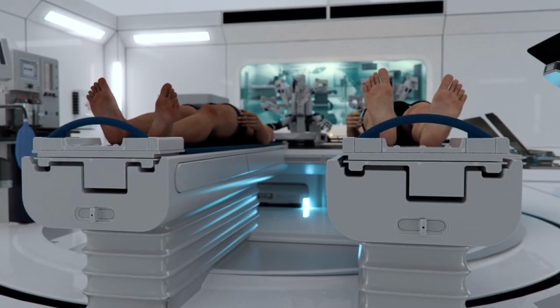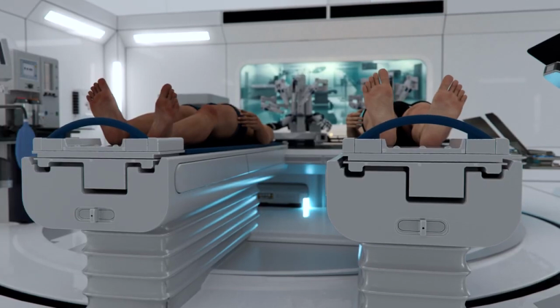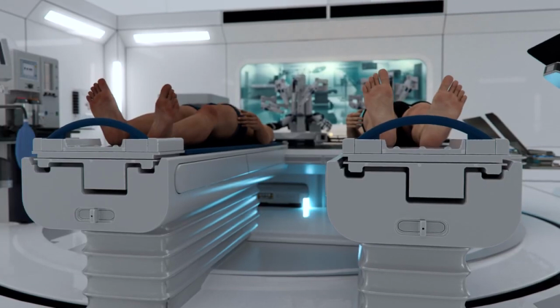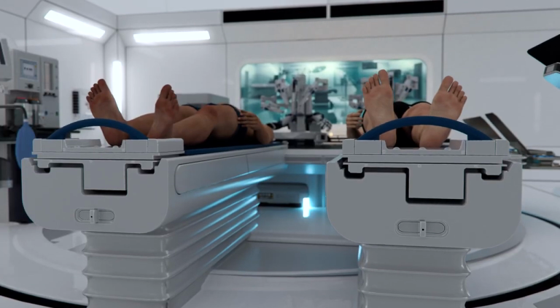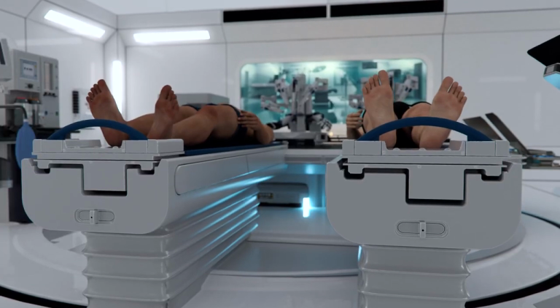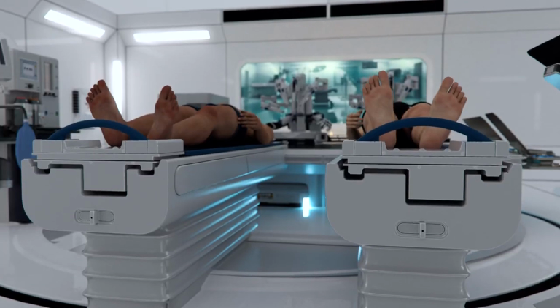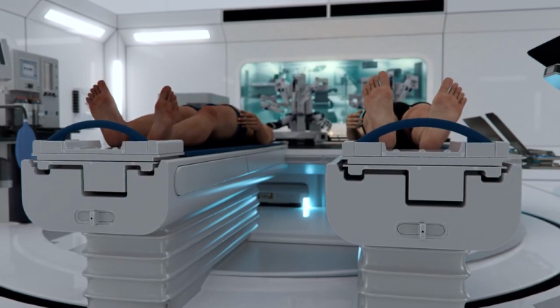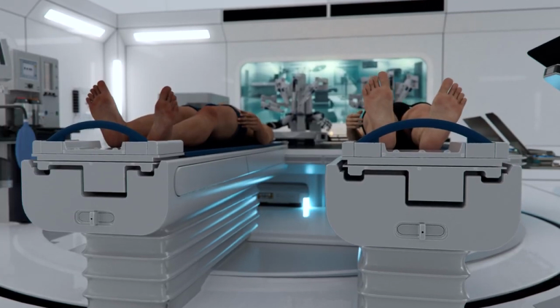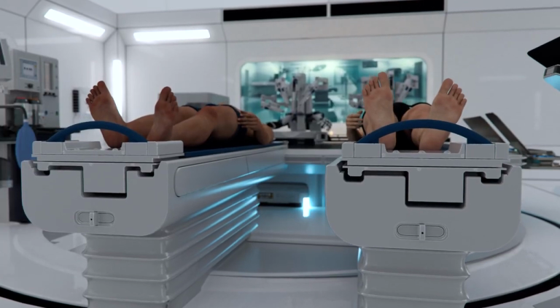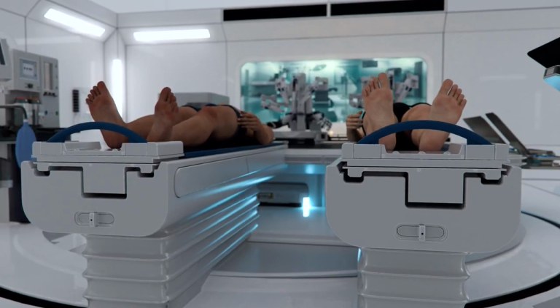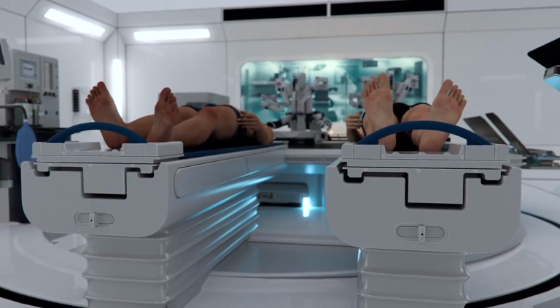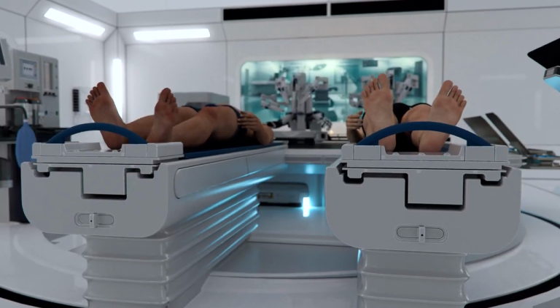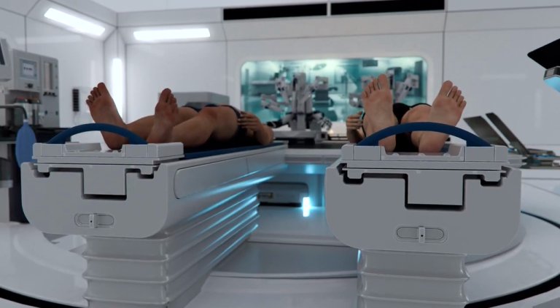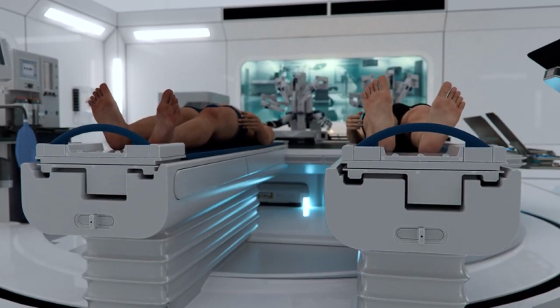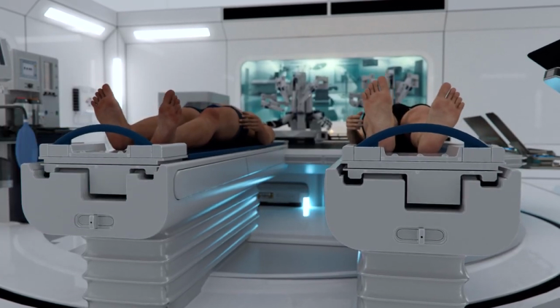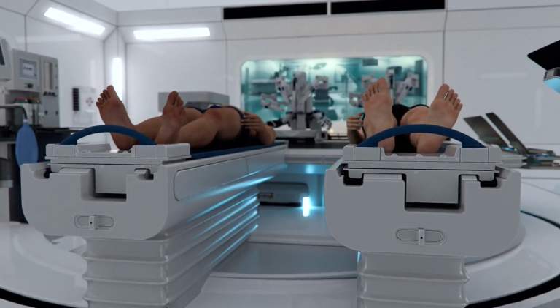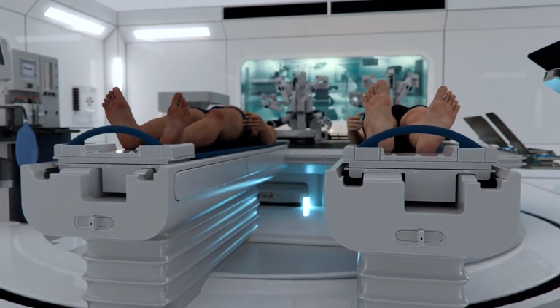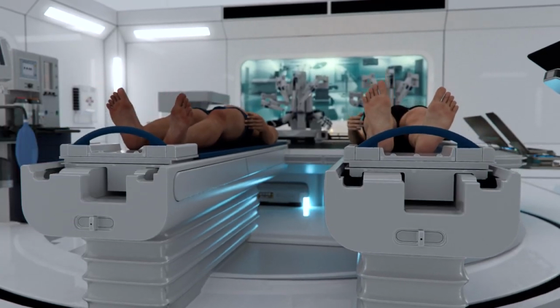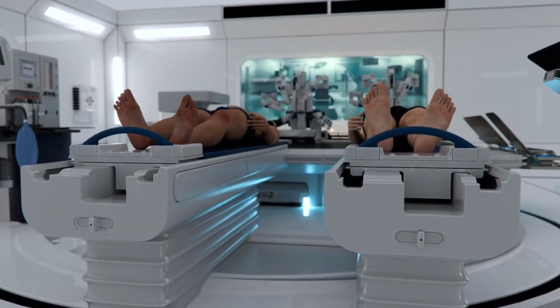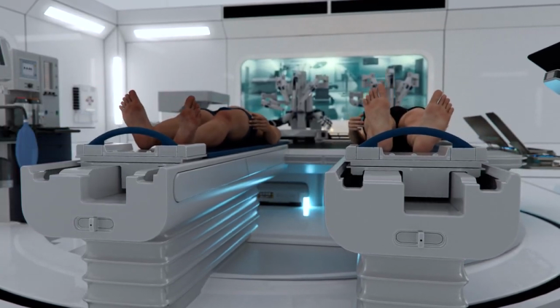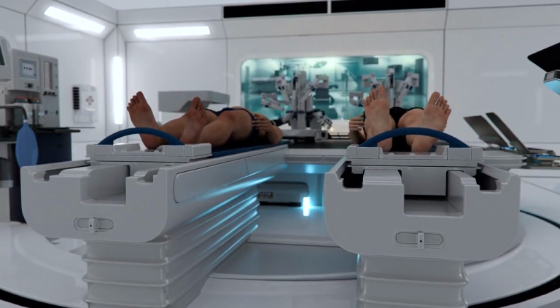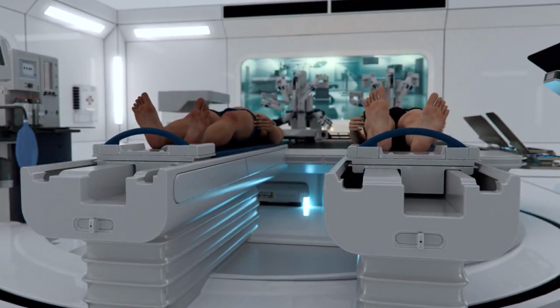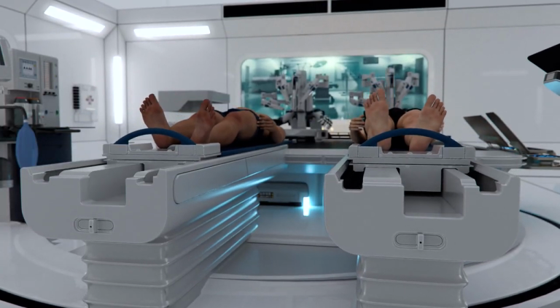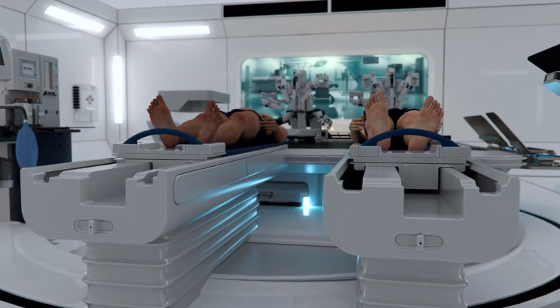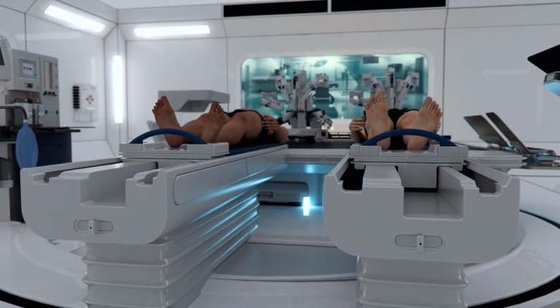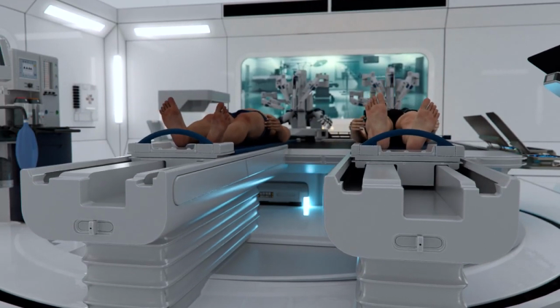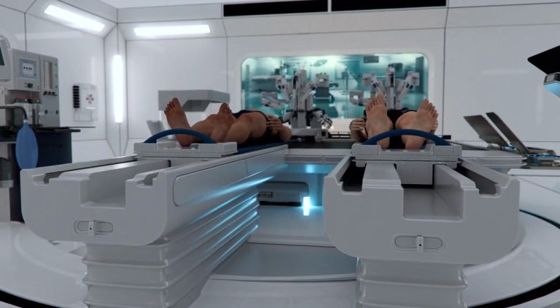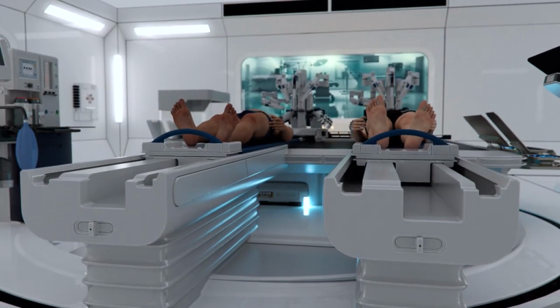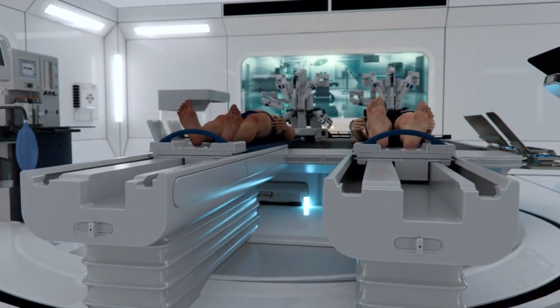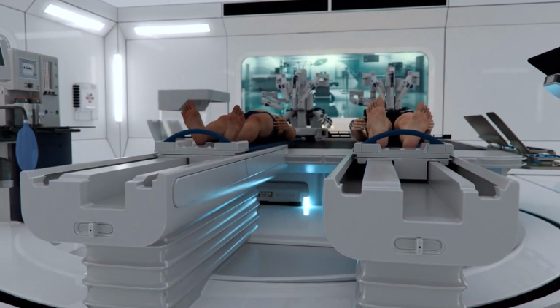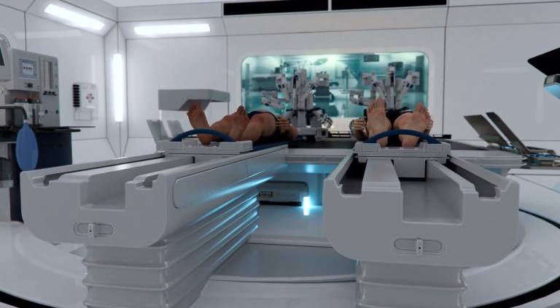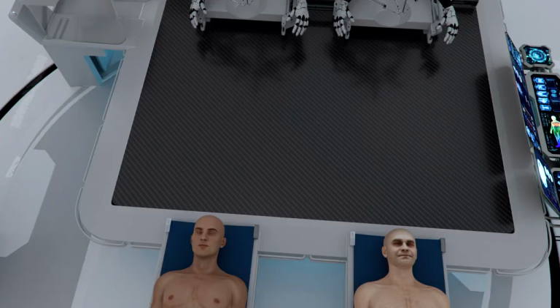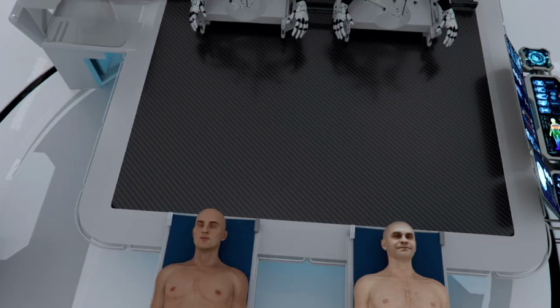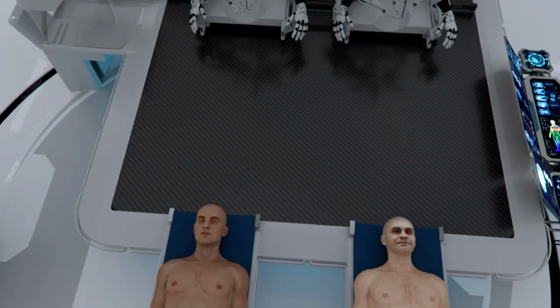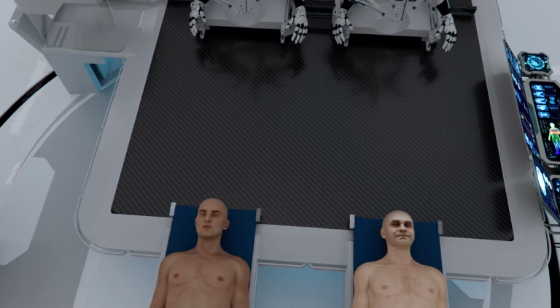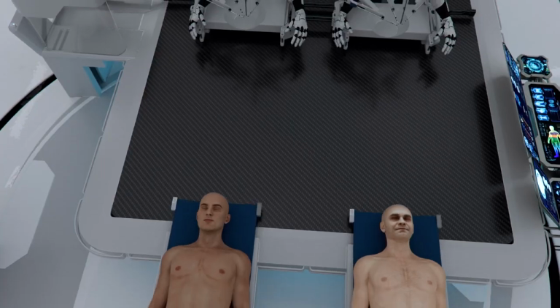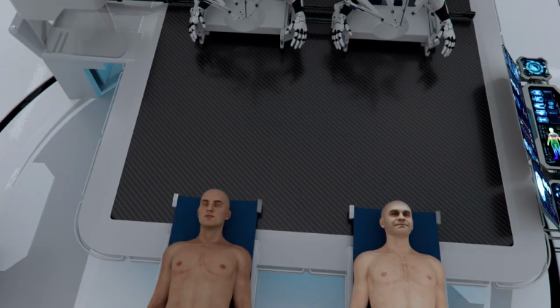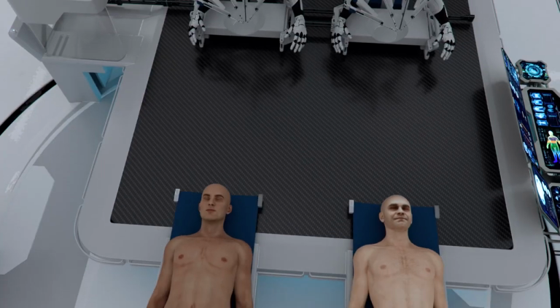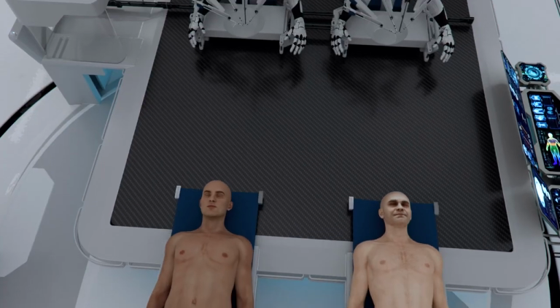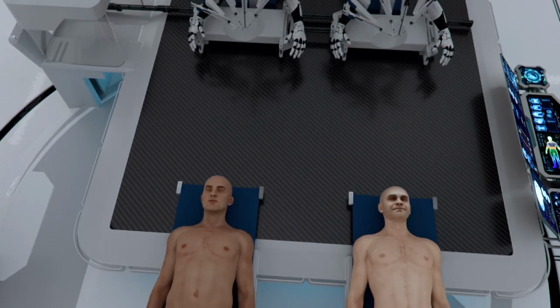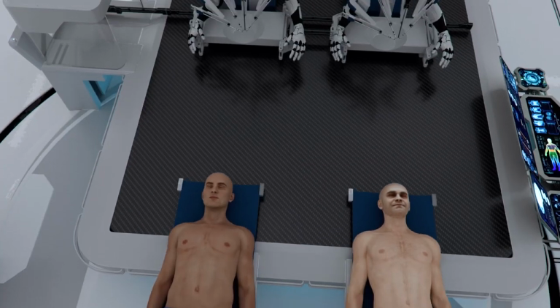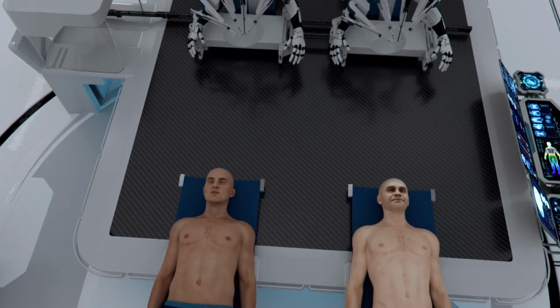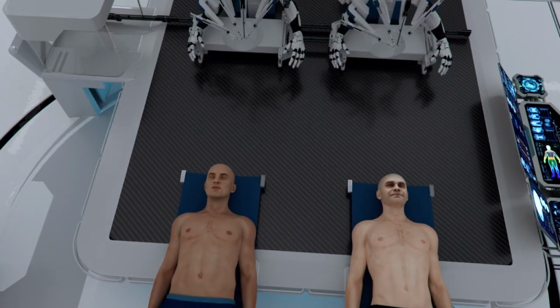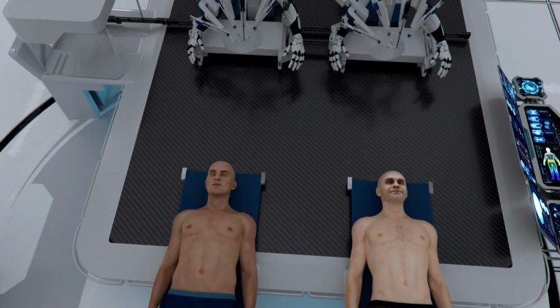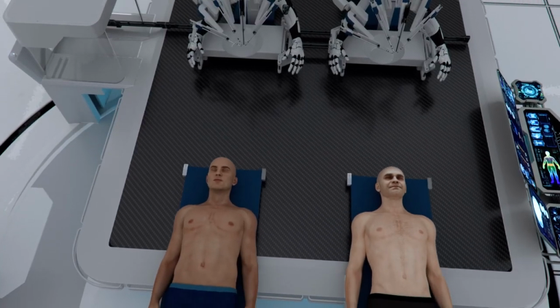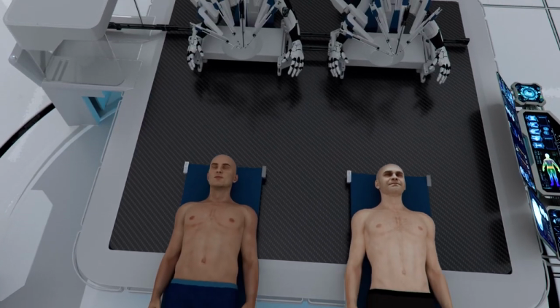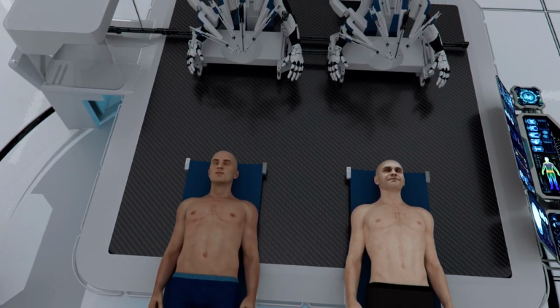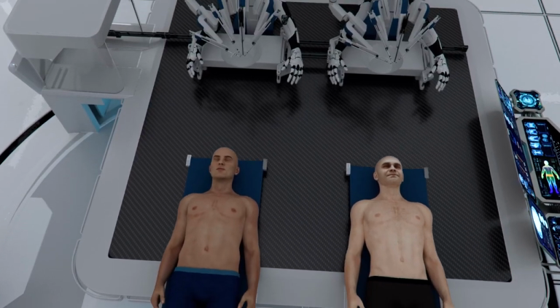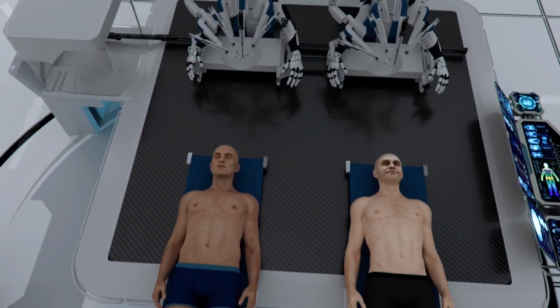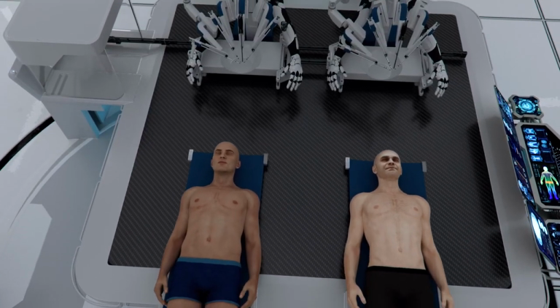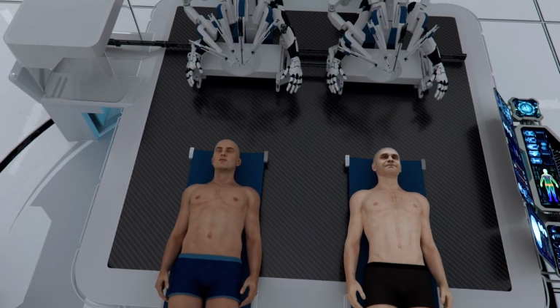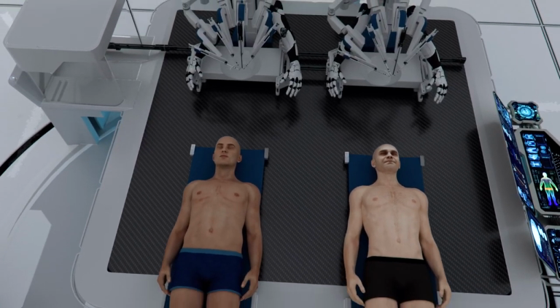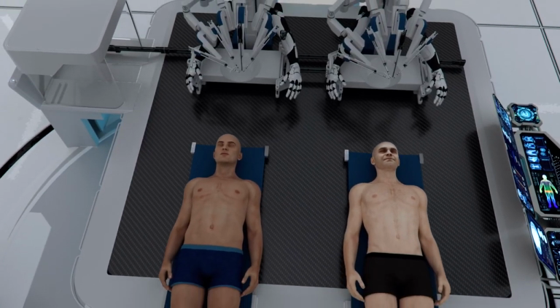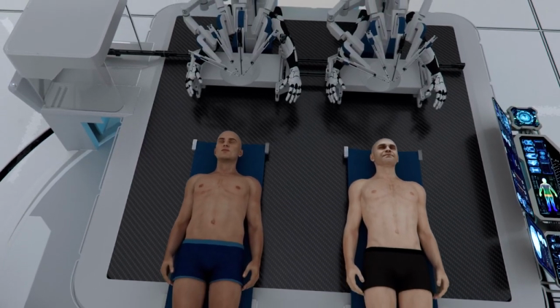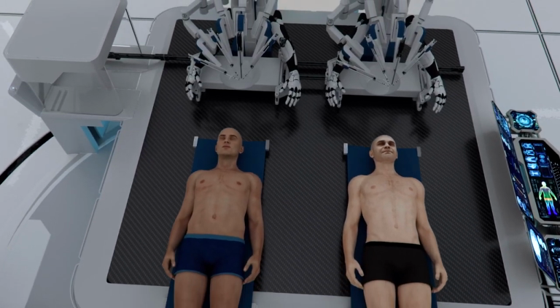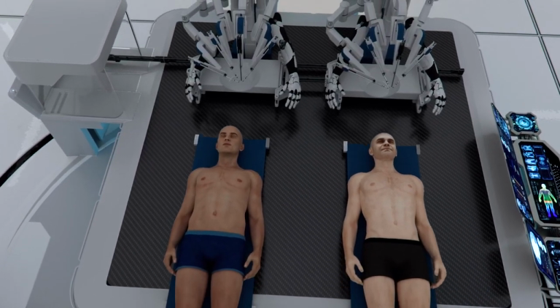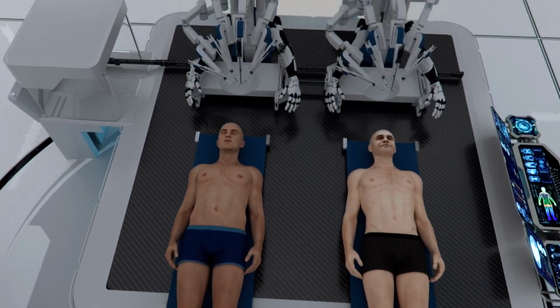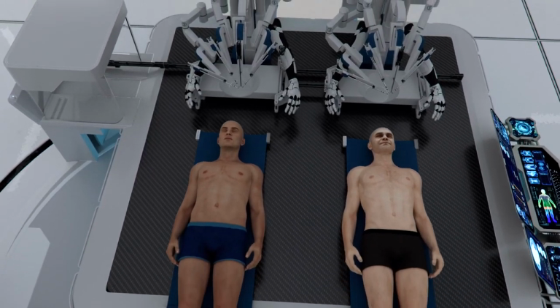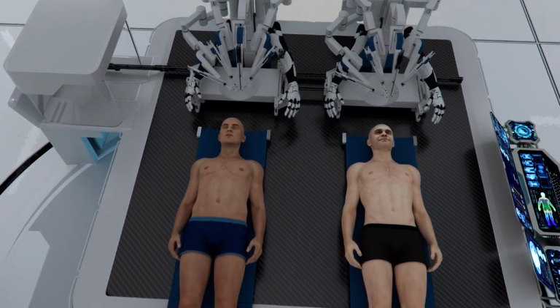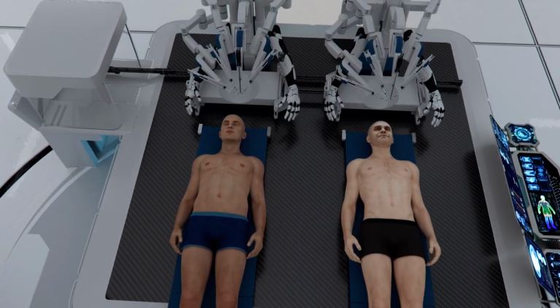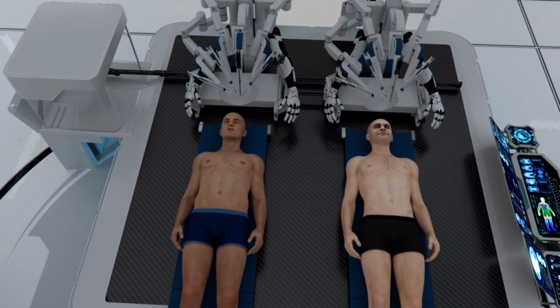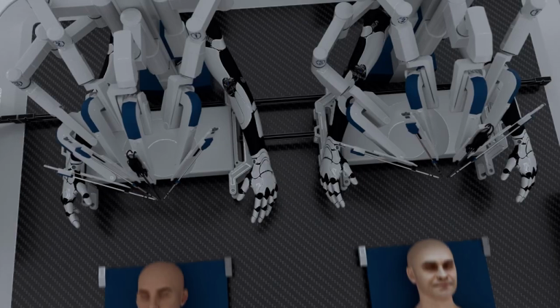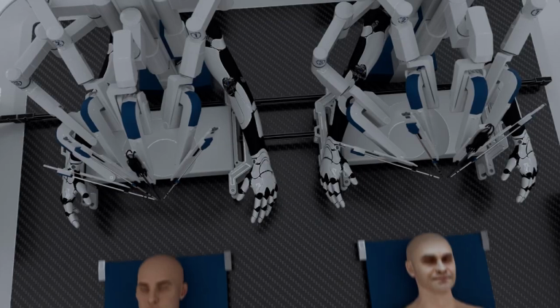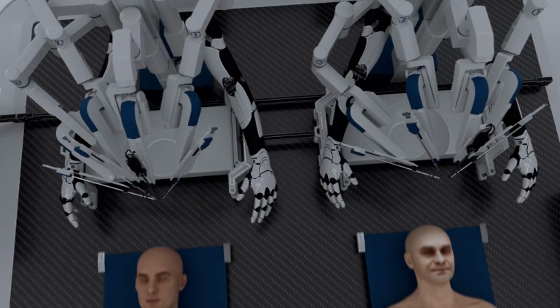The complete robotization of the process allows for the surgery to be performed in an environment with varying temperature and pressure.